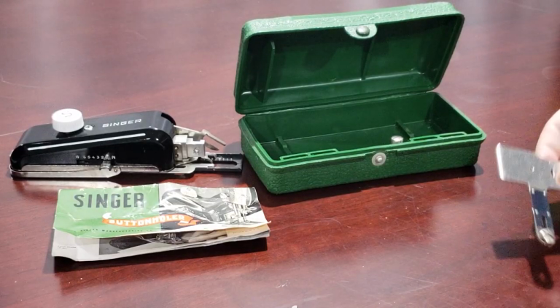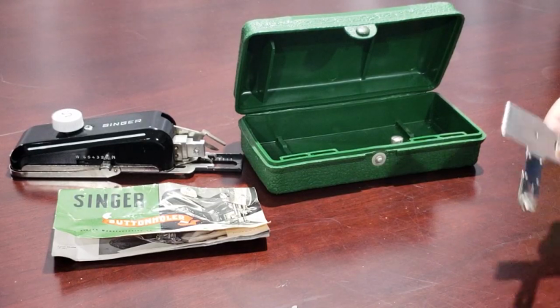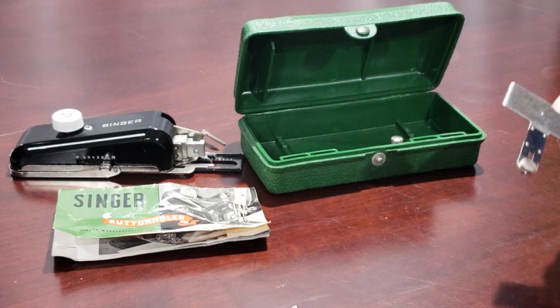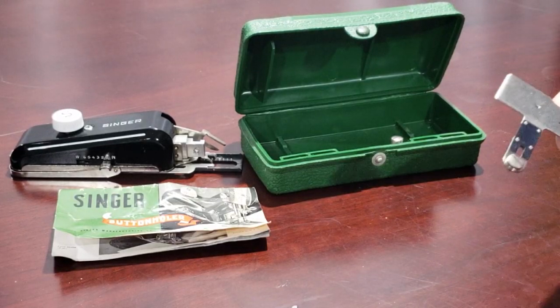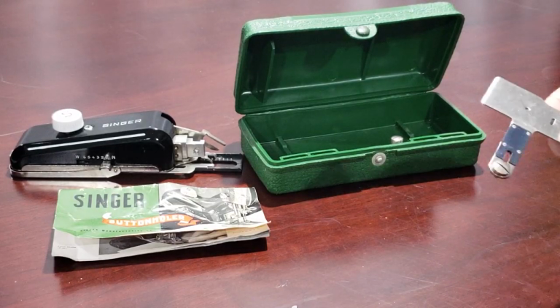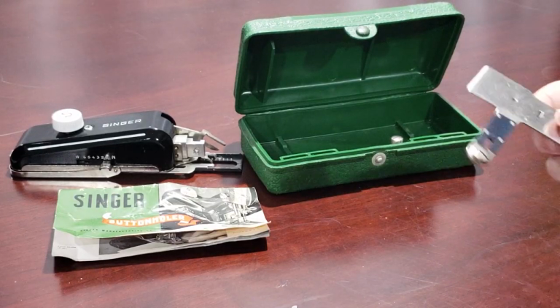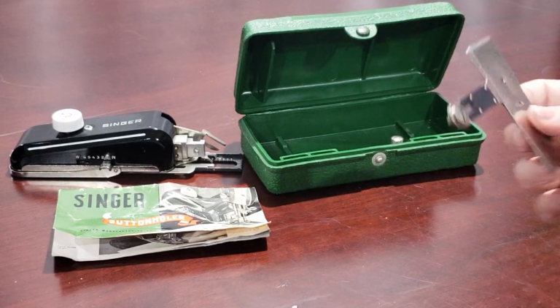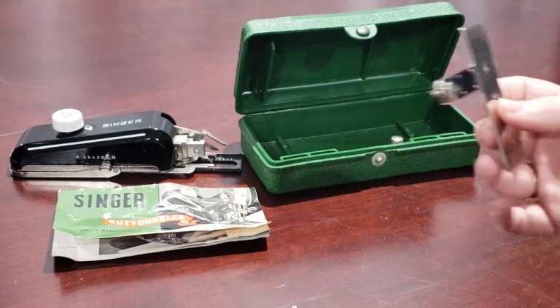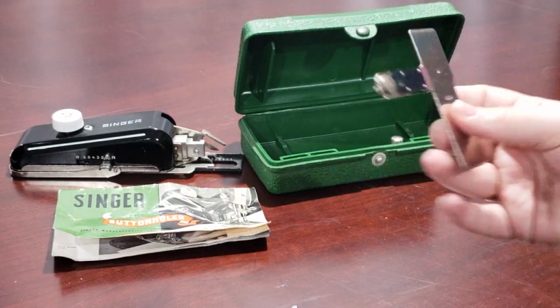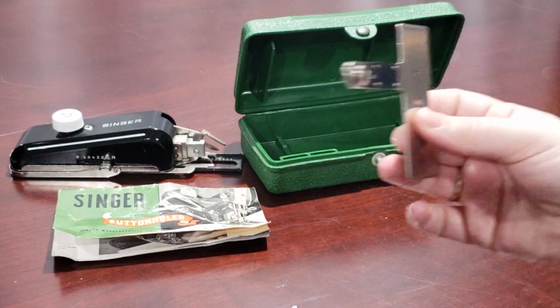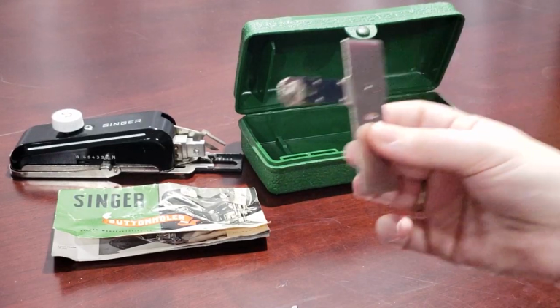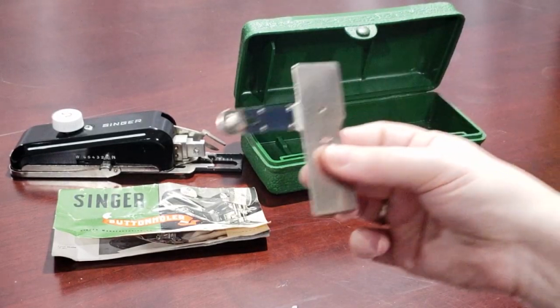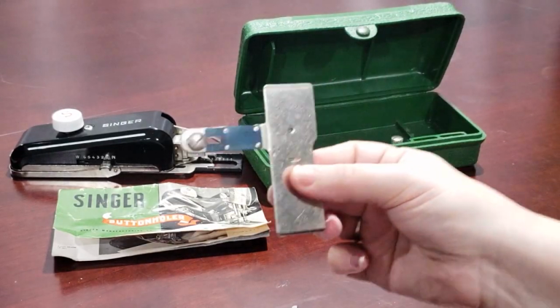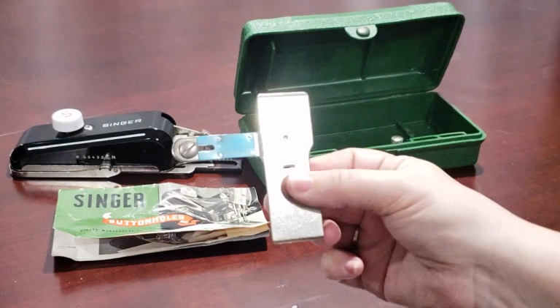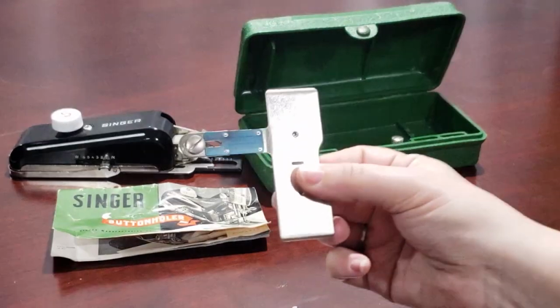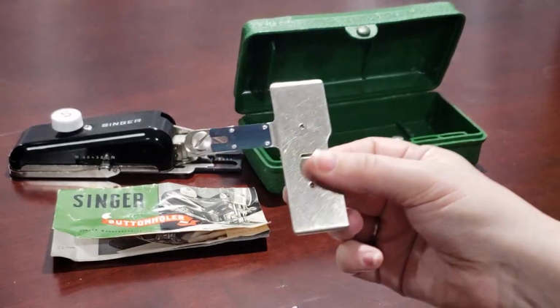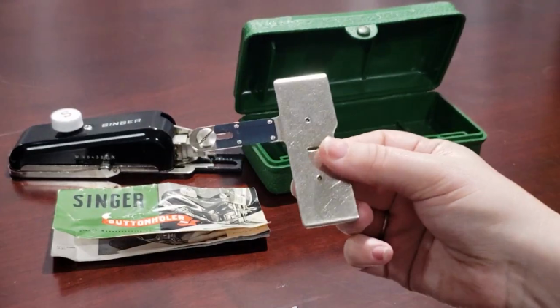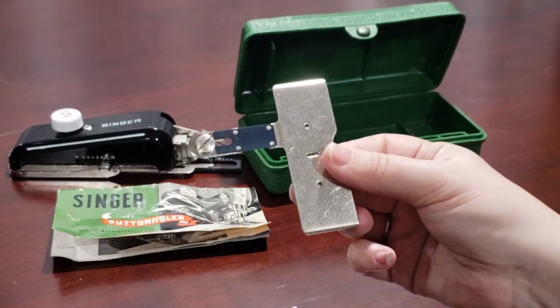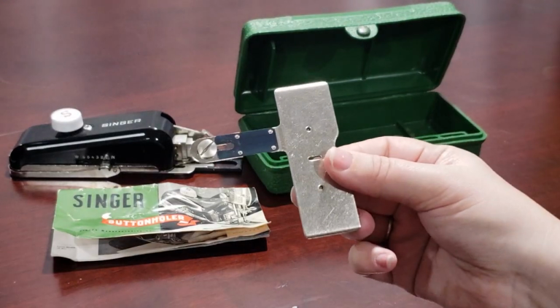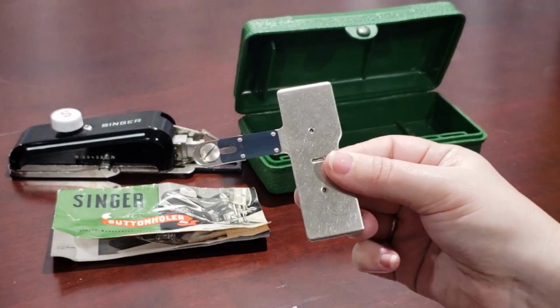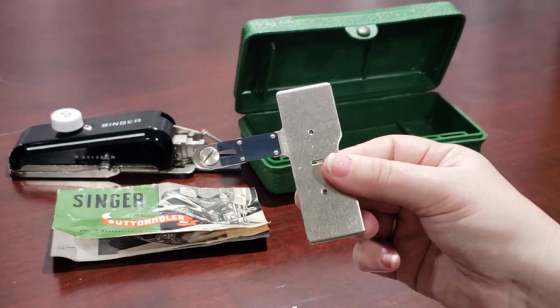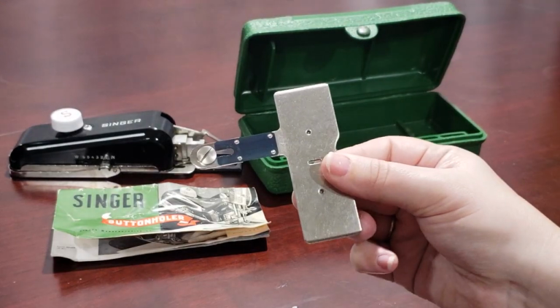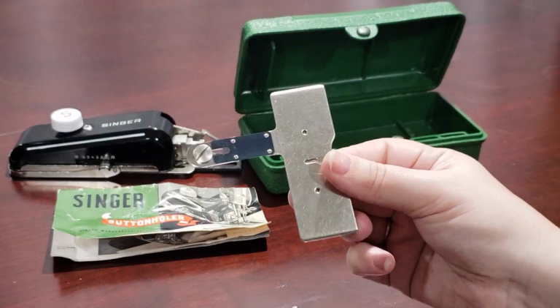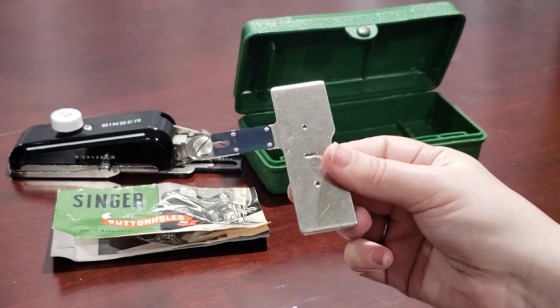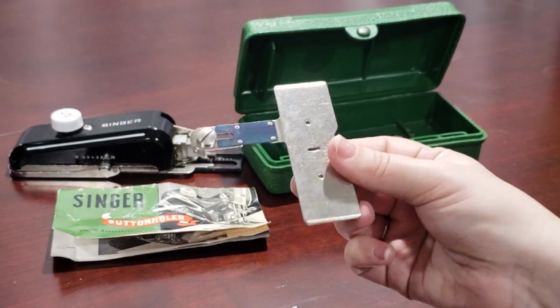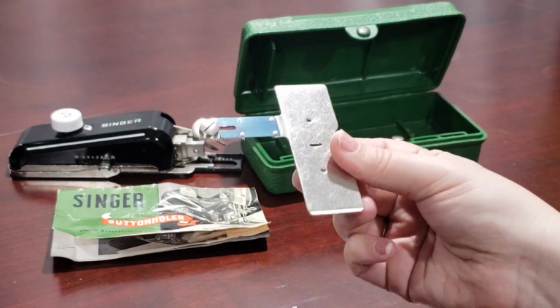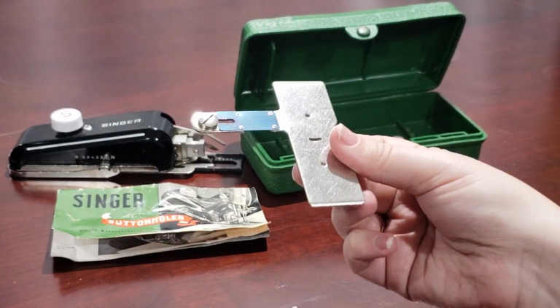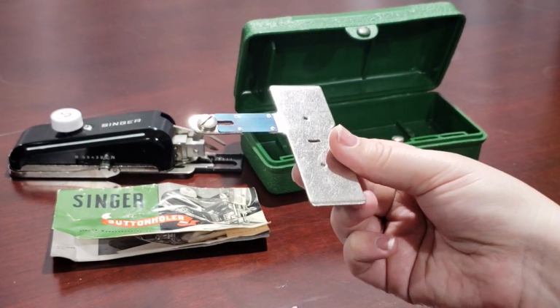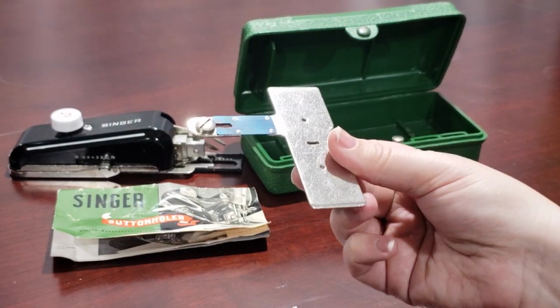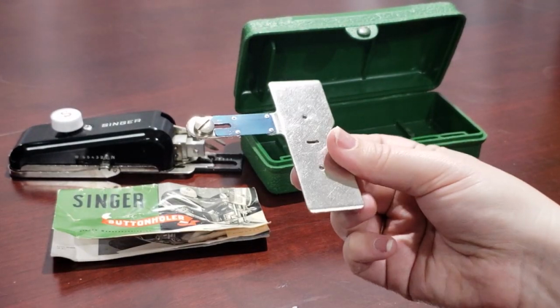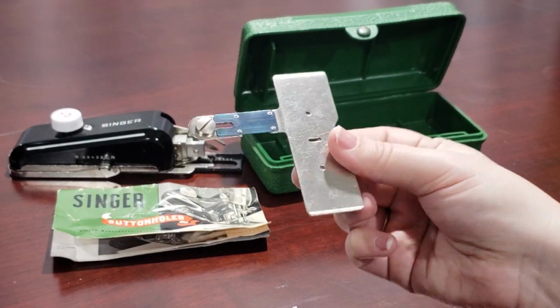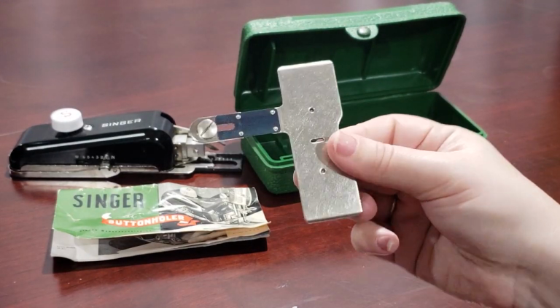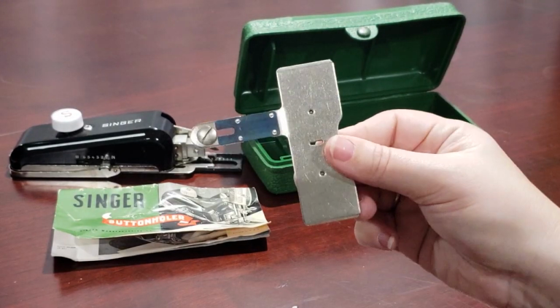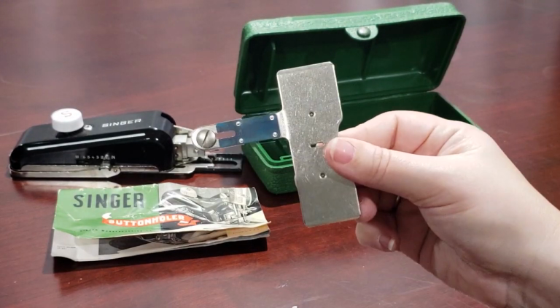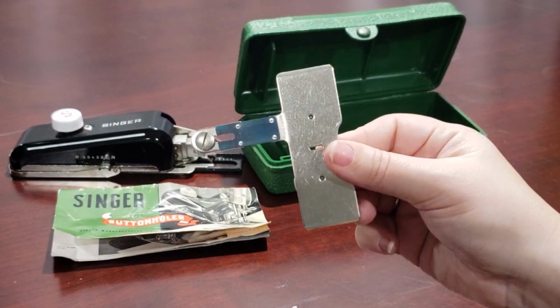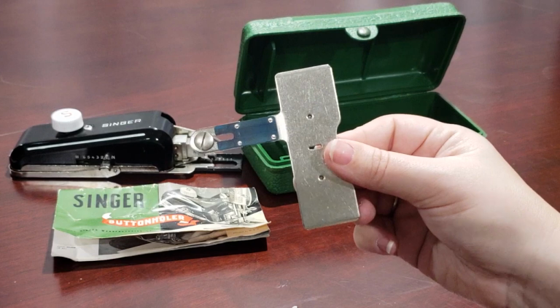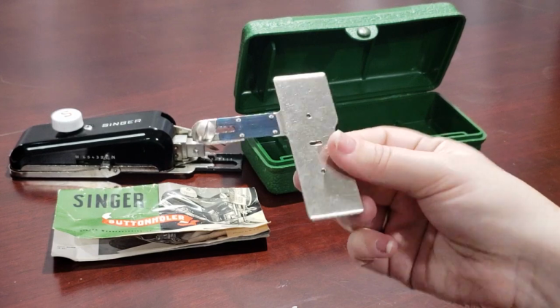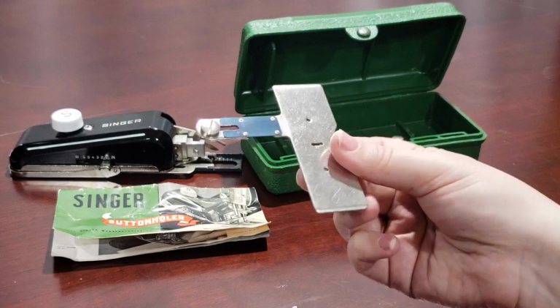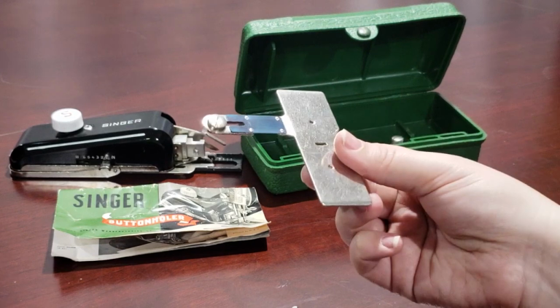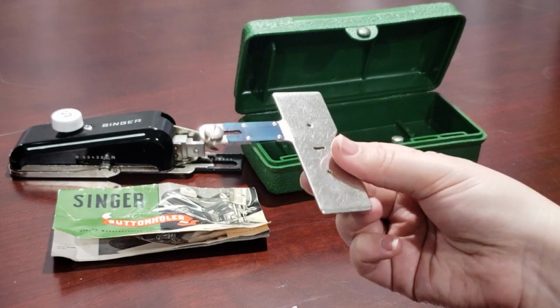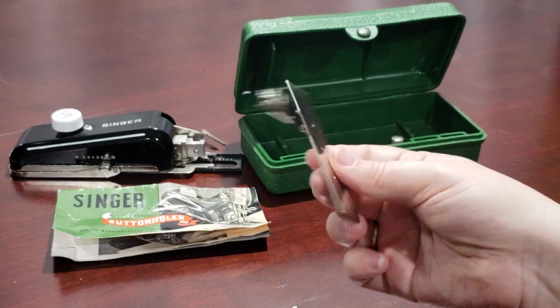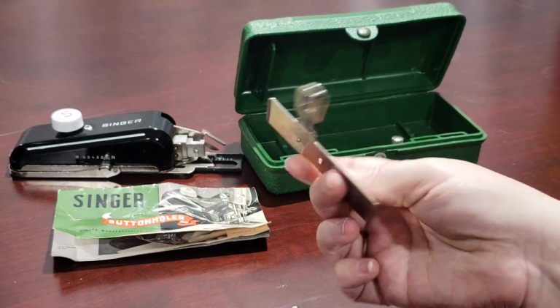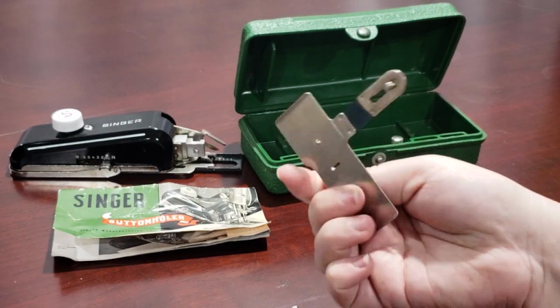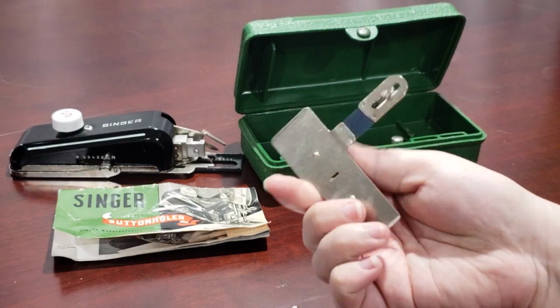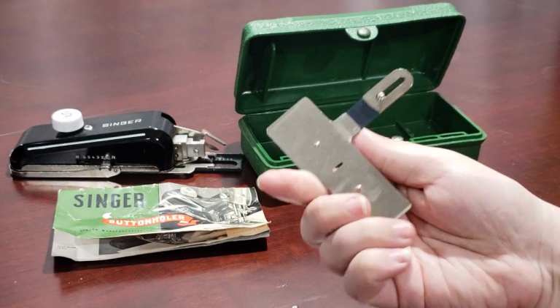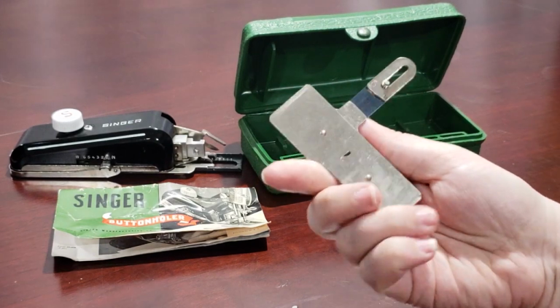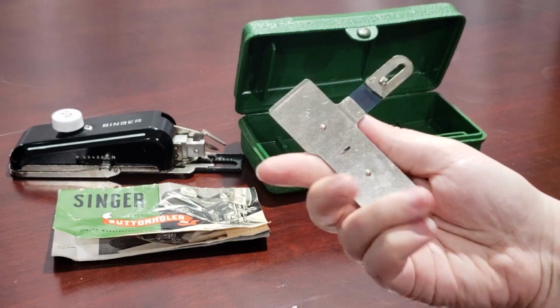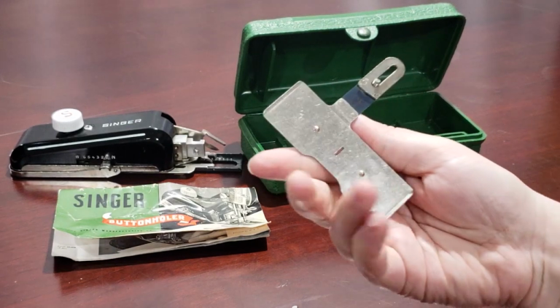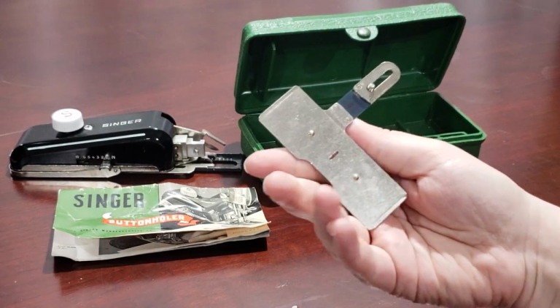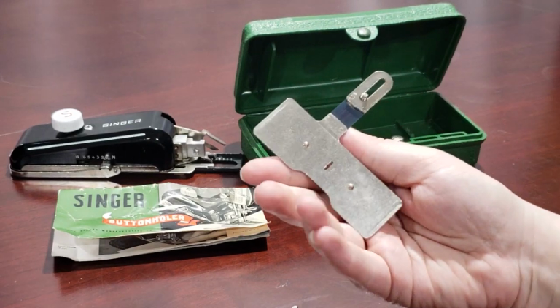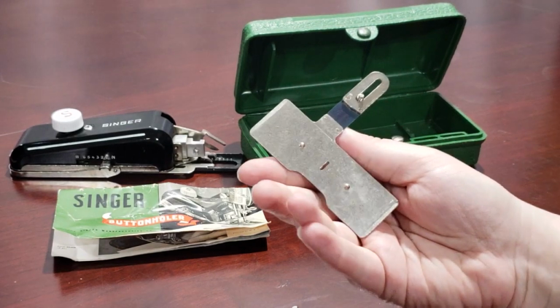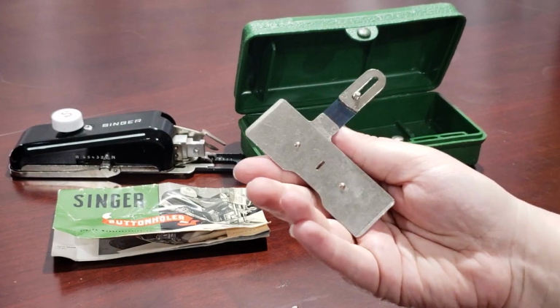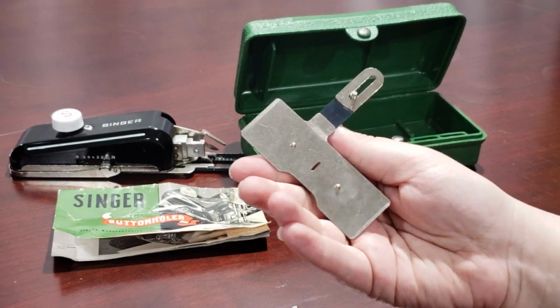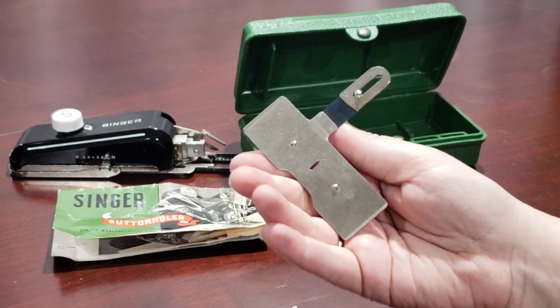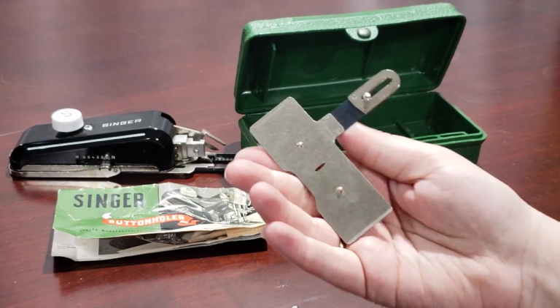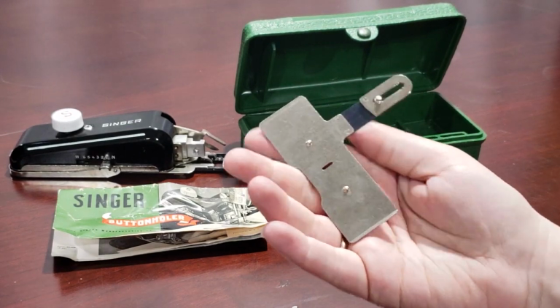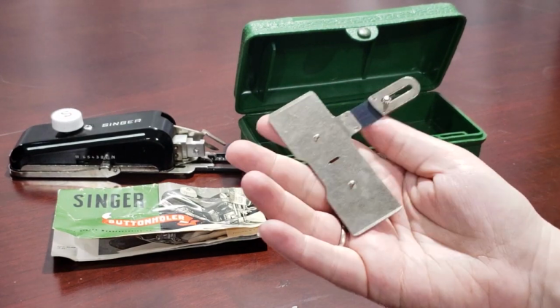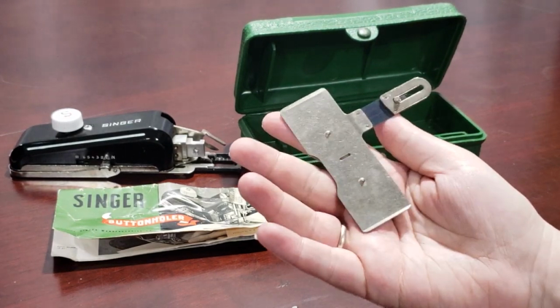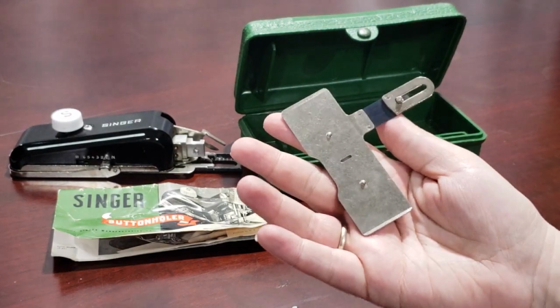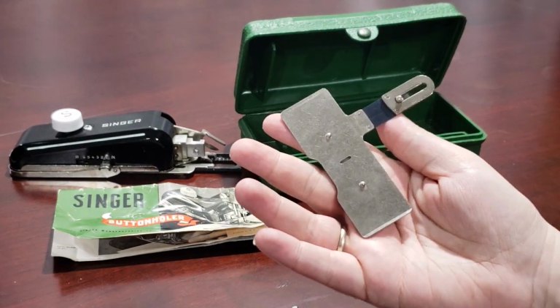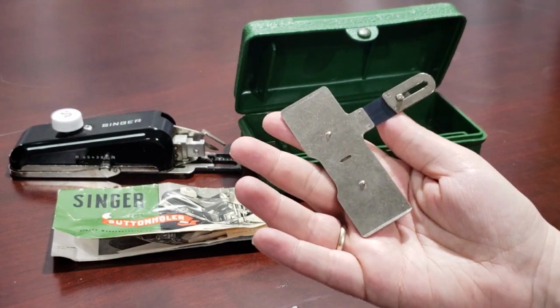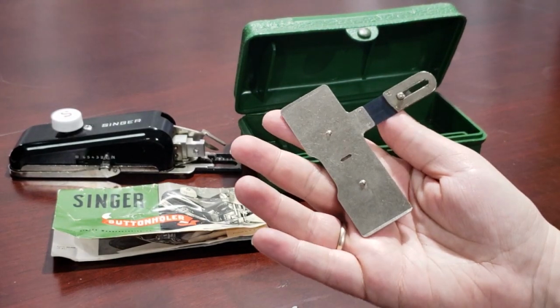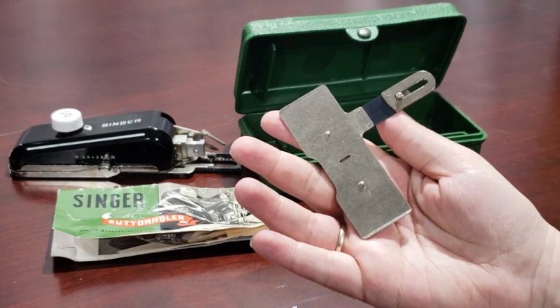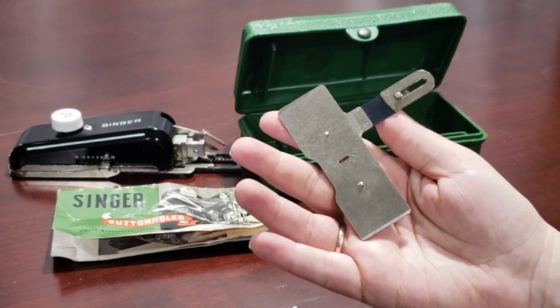Before we start, I want to recommend that when using the buttonholer, always test on practice fabric first to make sure you'll get the expected results you're looking for.